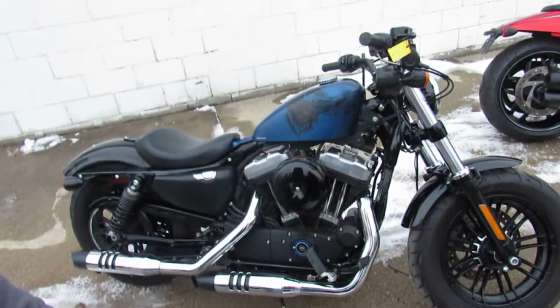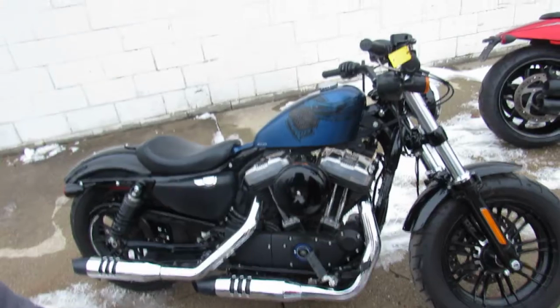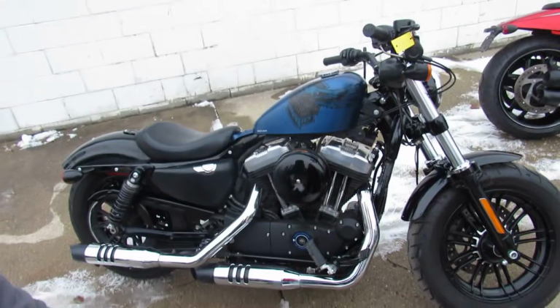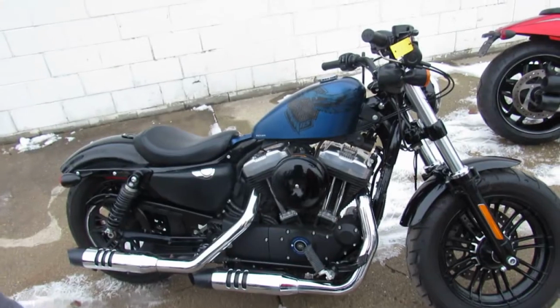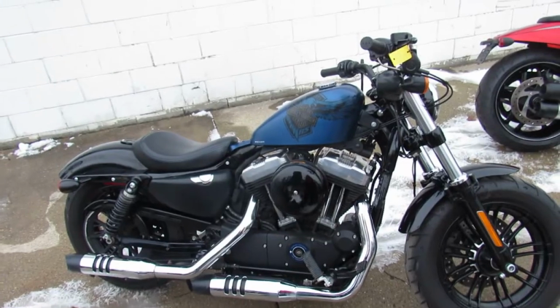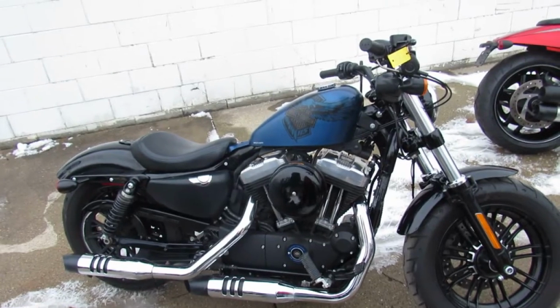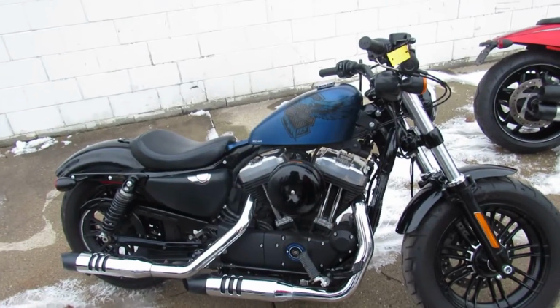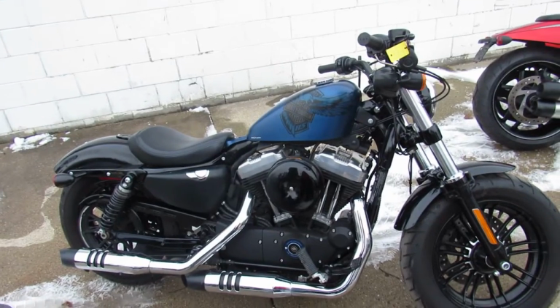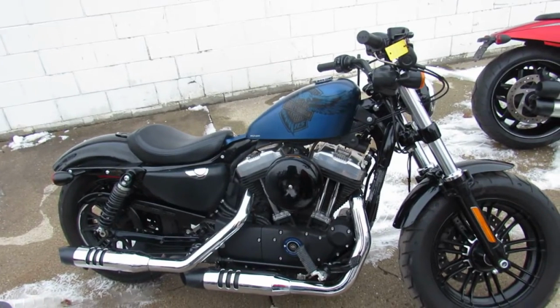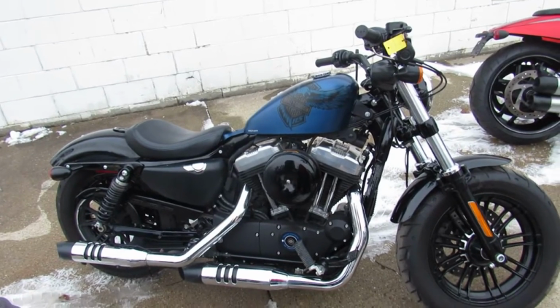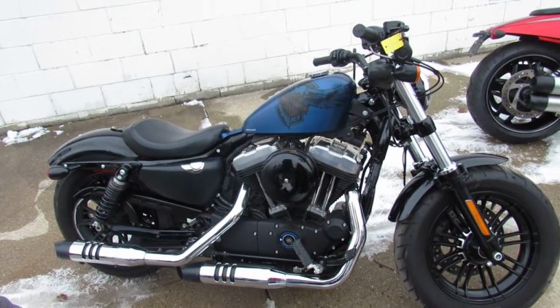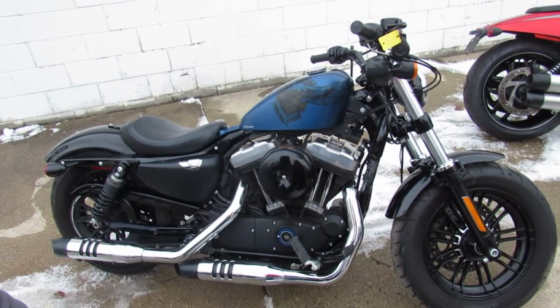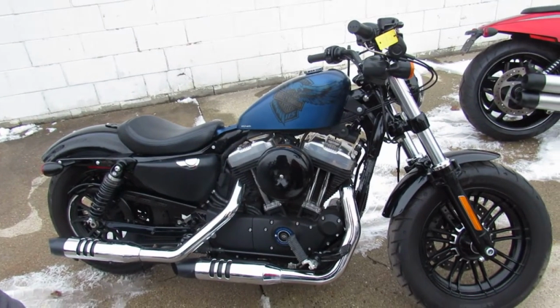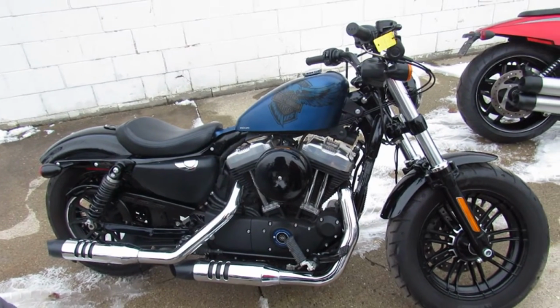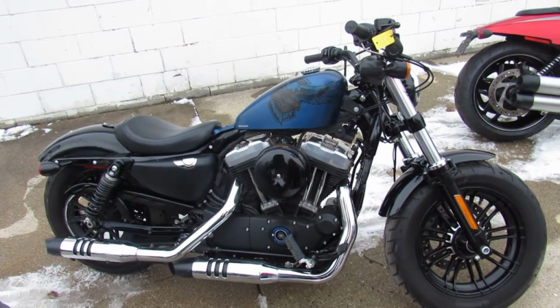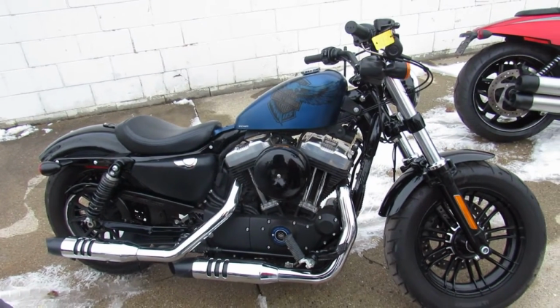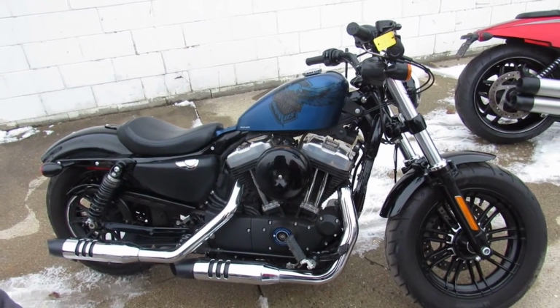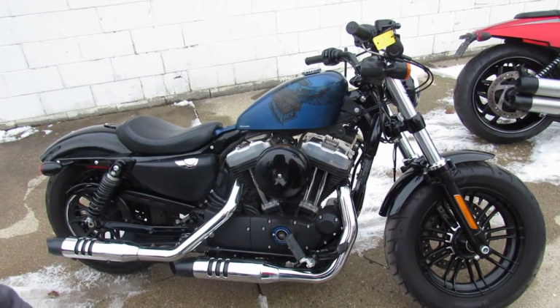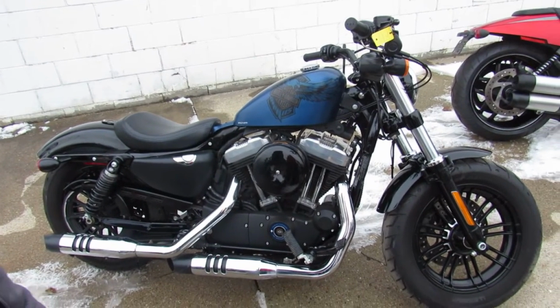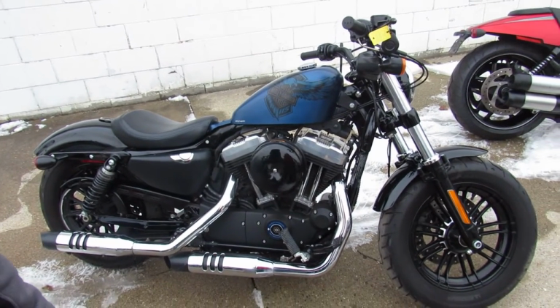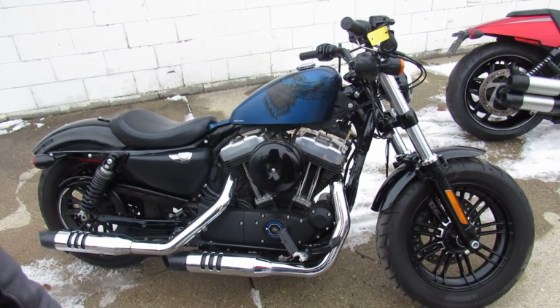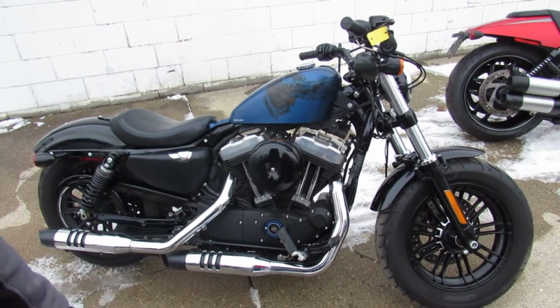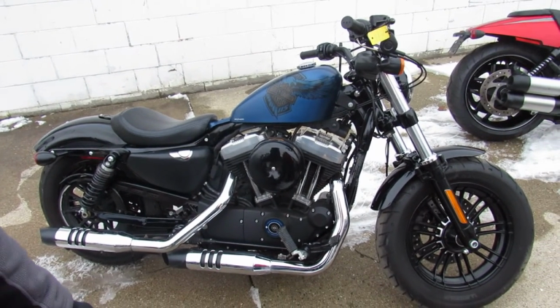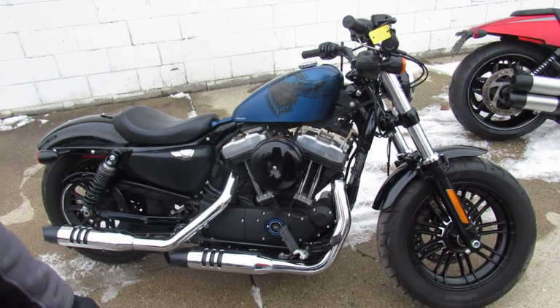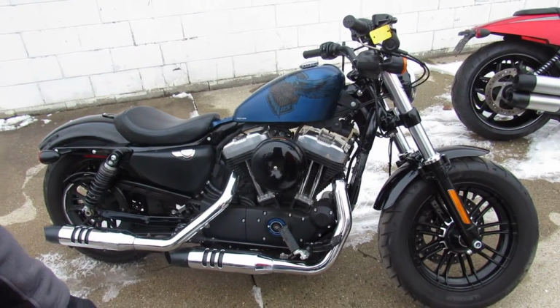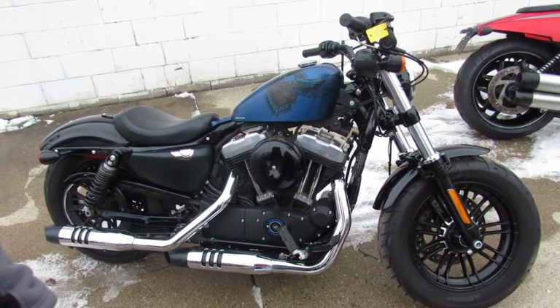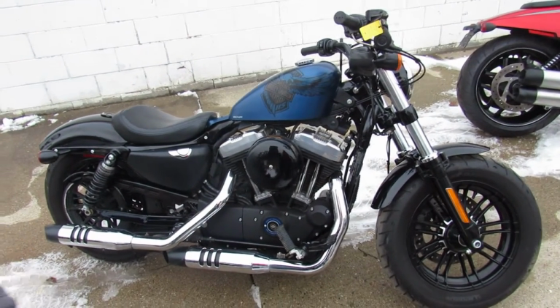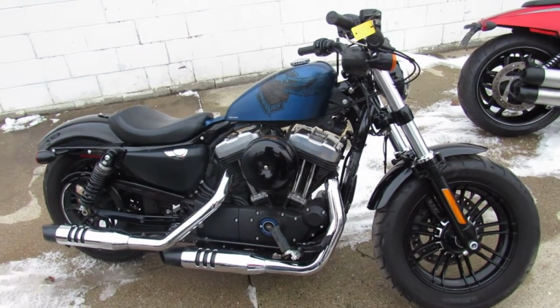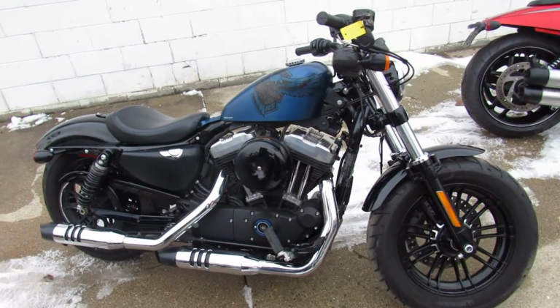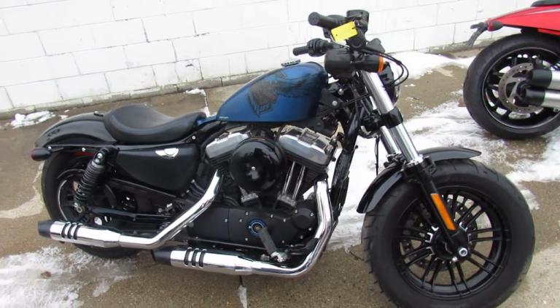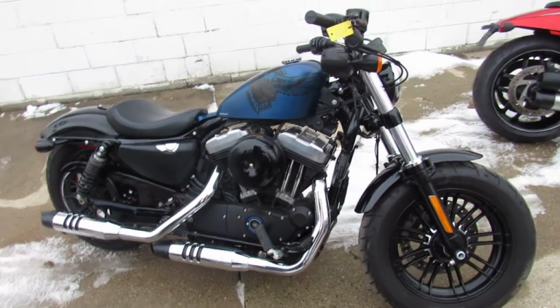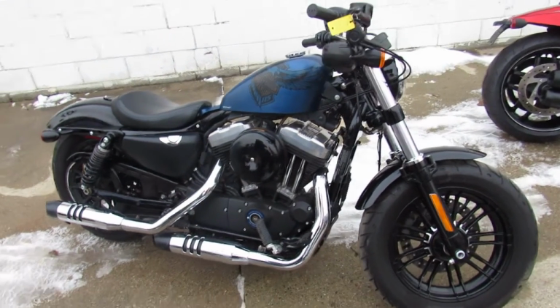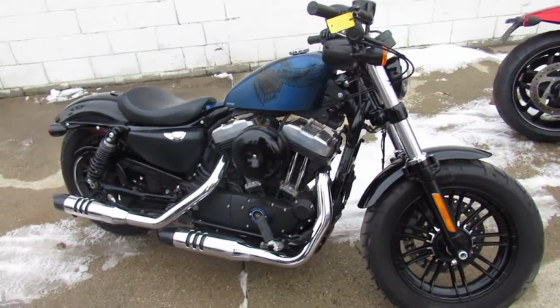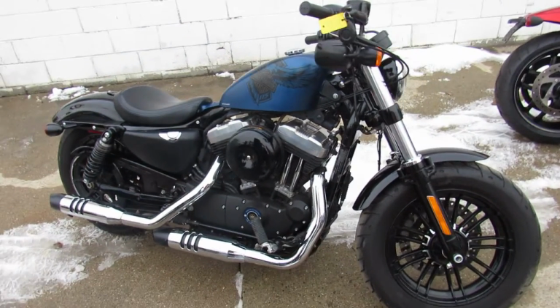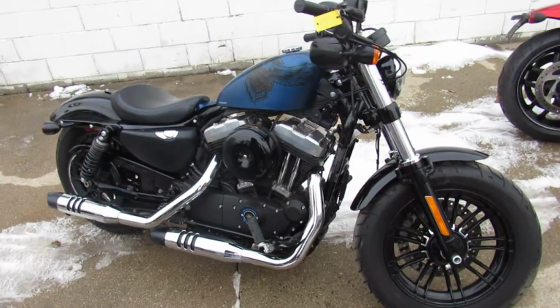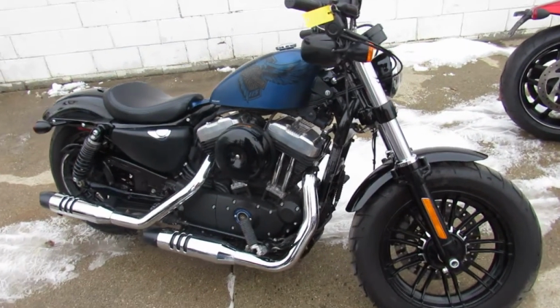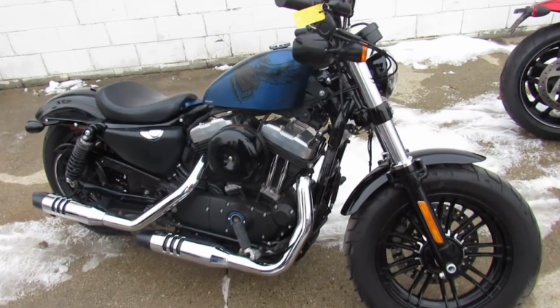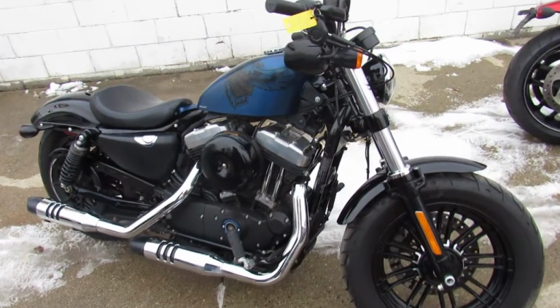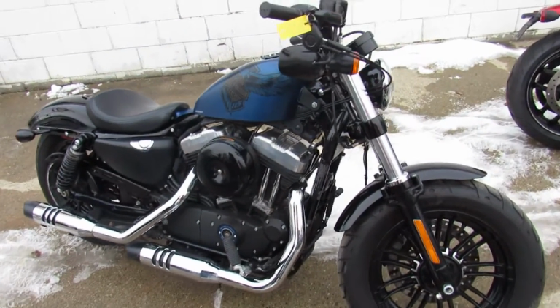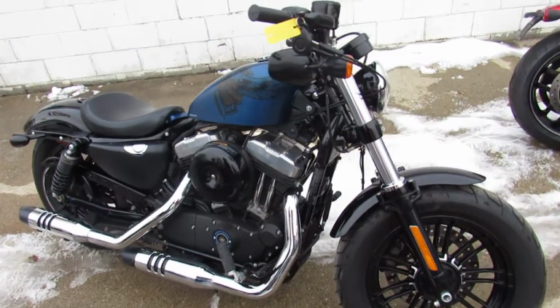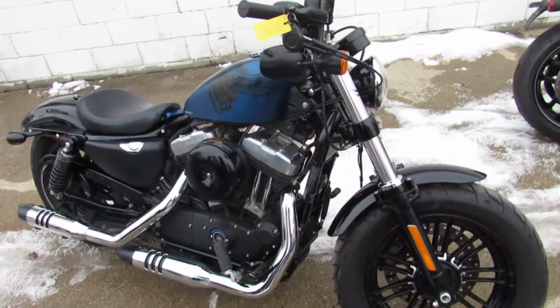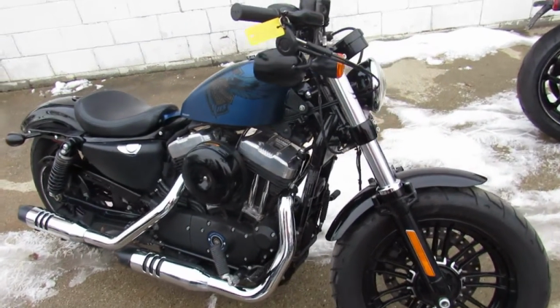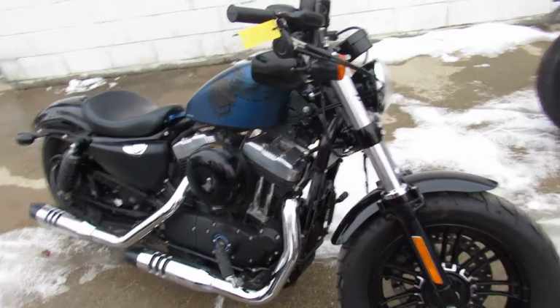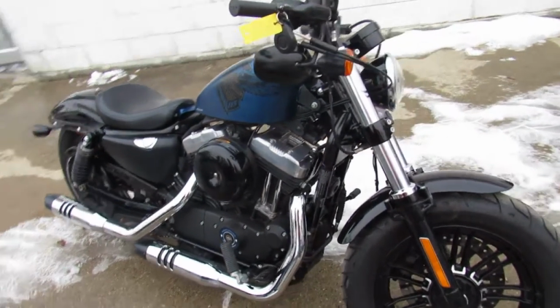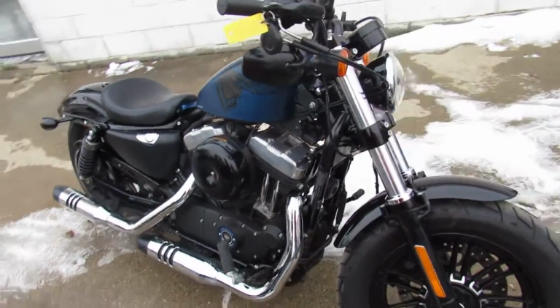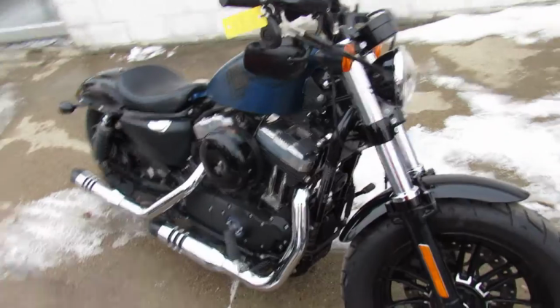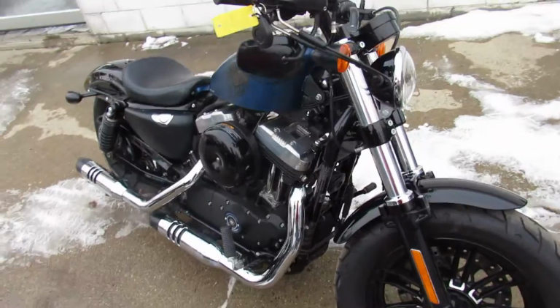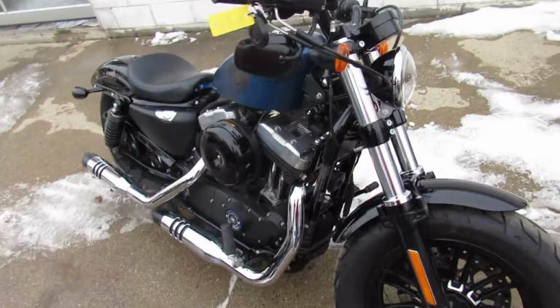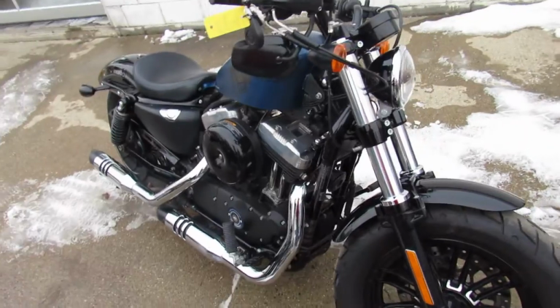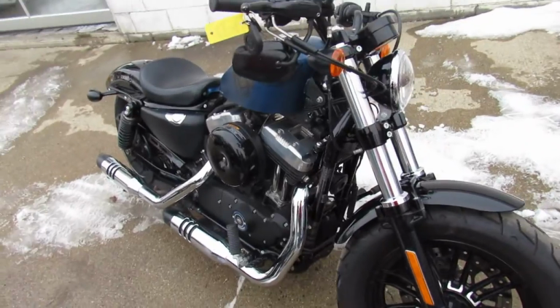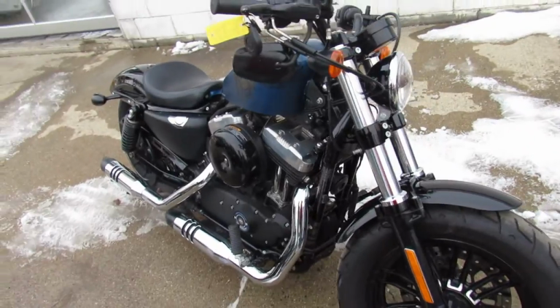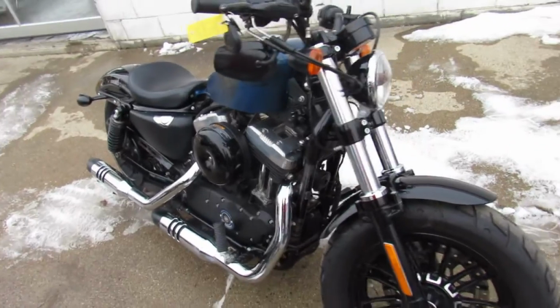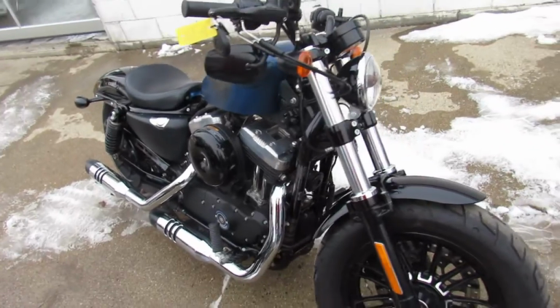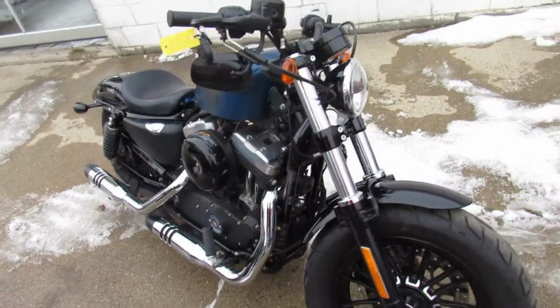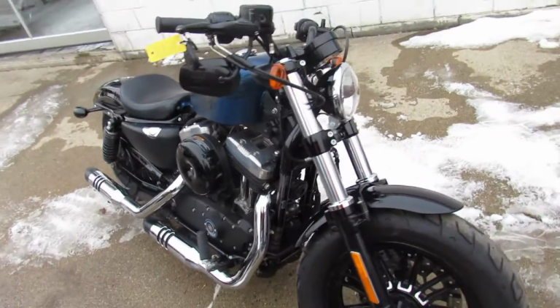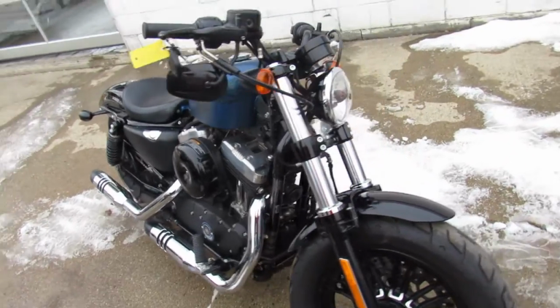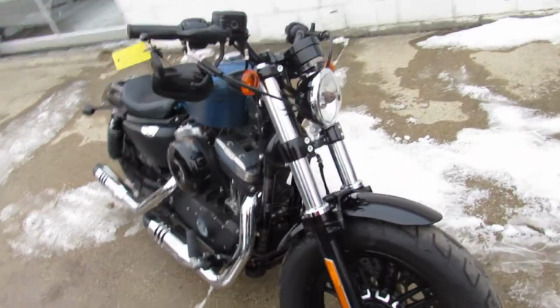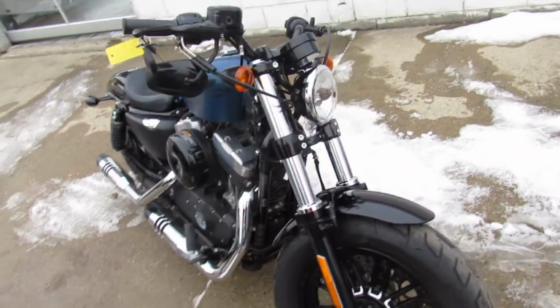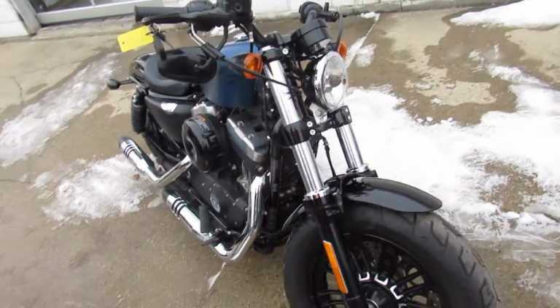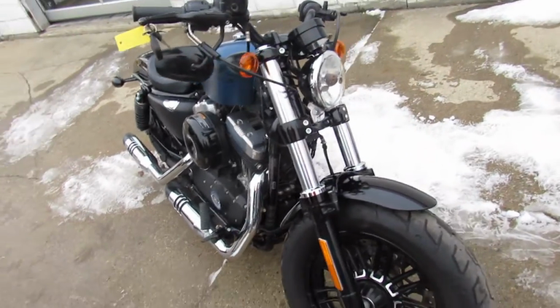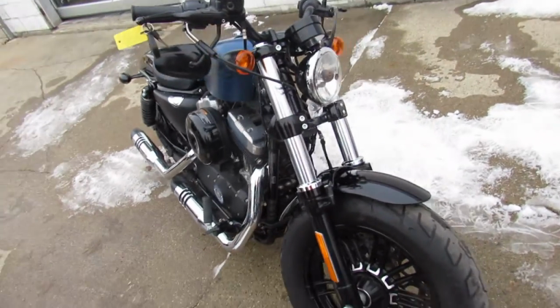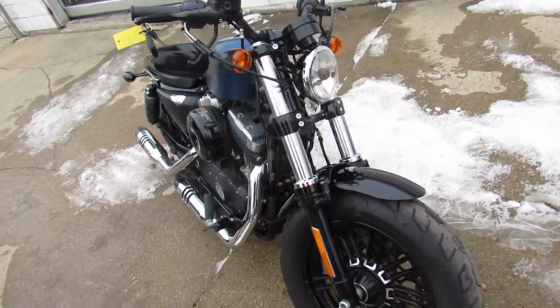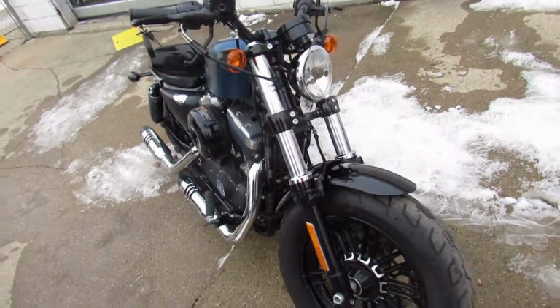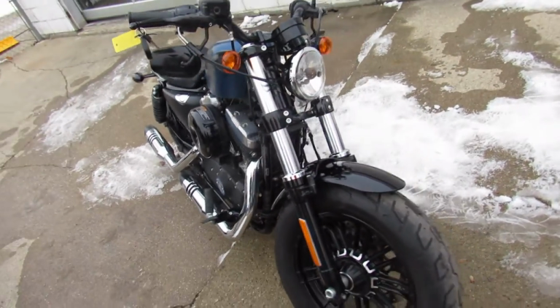Hey guys, it's the used Harley-Davidson headquarters here at Approval Powersports. Over 350 used Harleys, guaranteed financing, out-of-state financing, nationwide shipping.